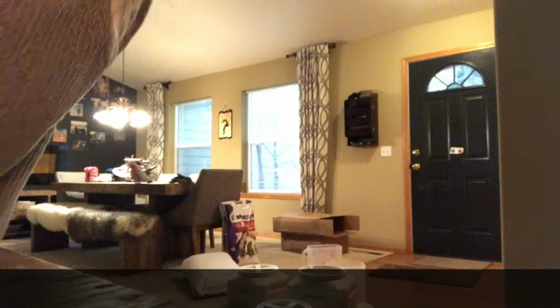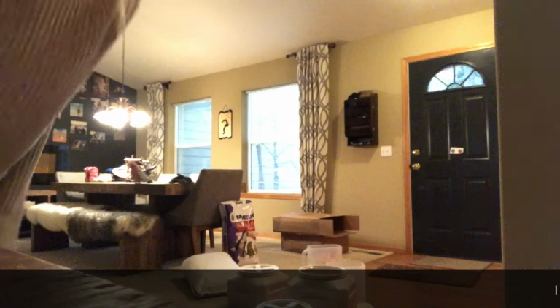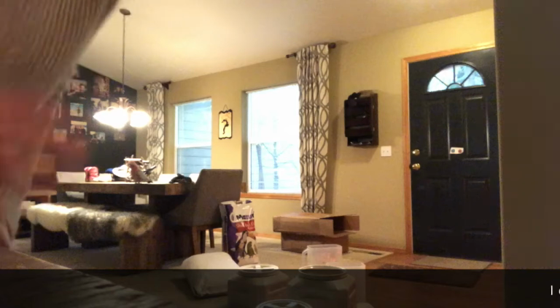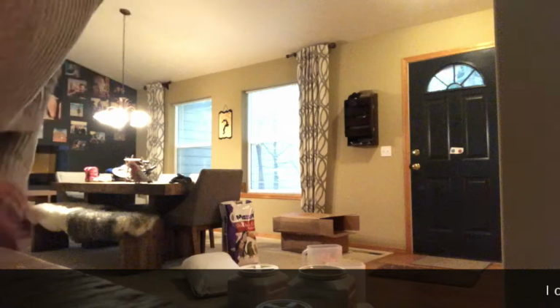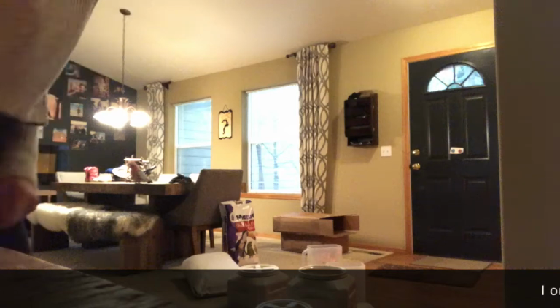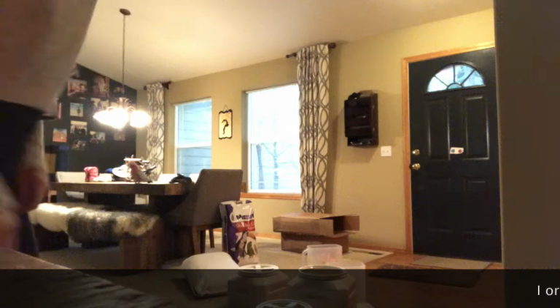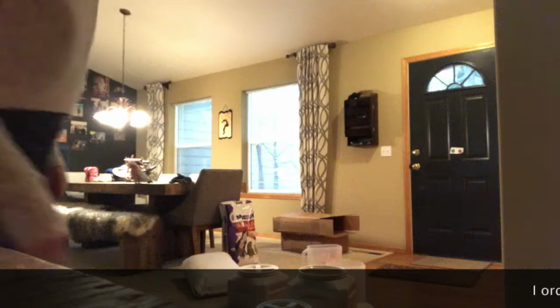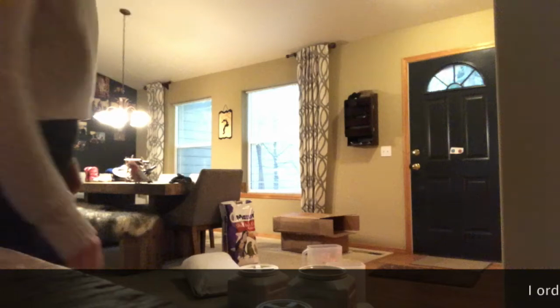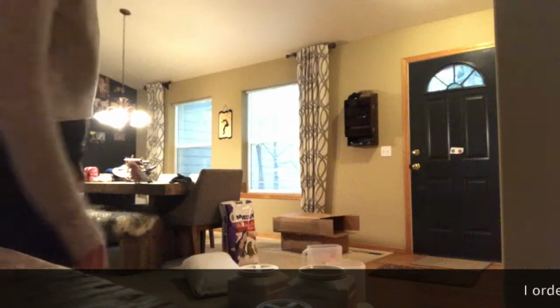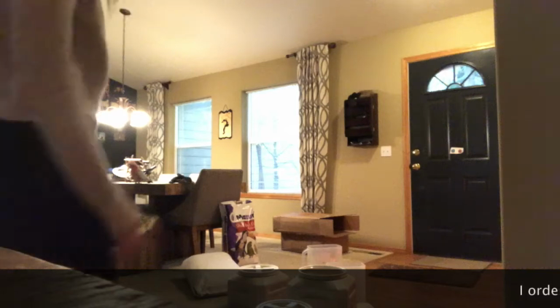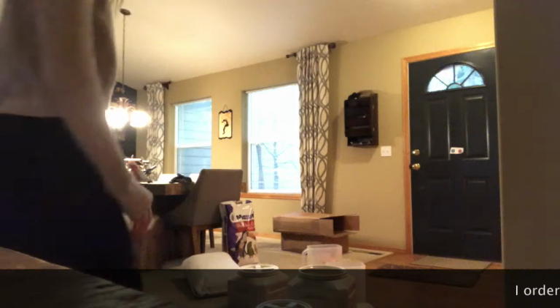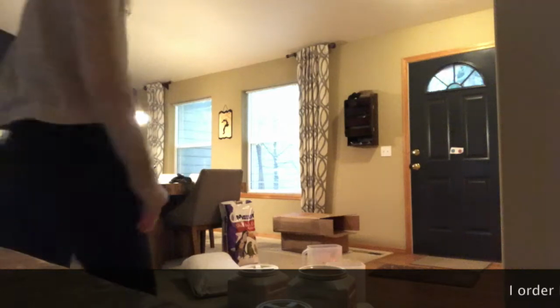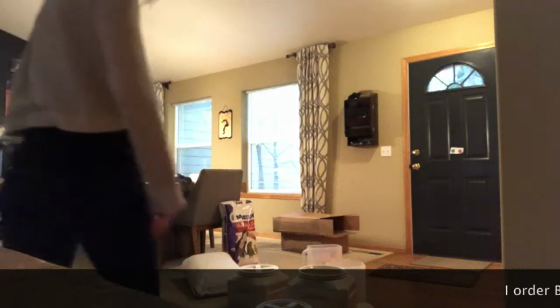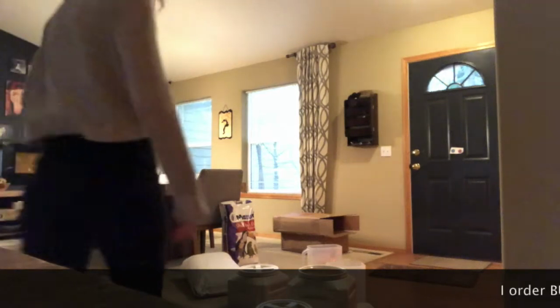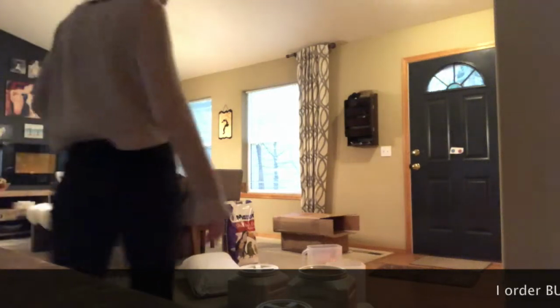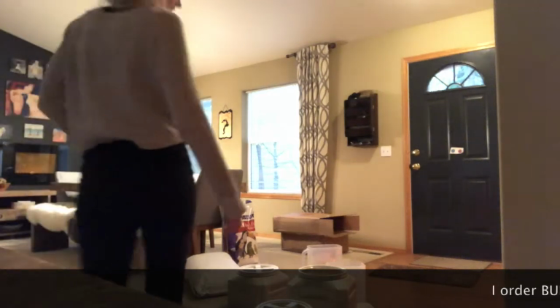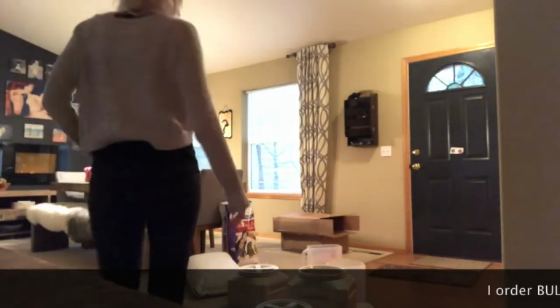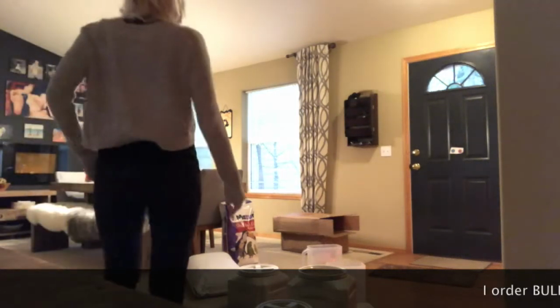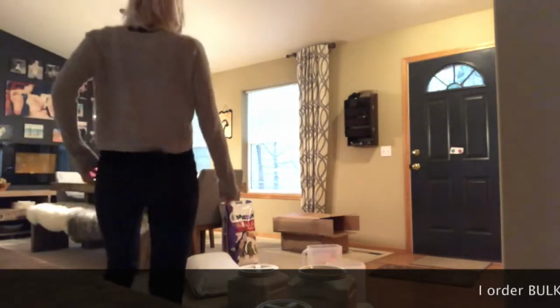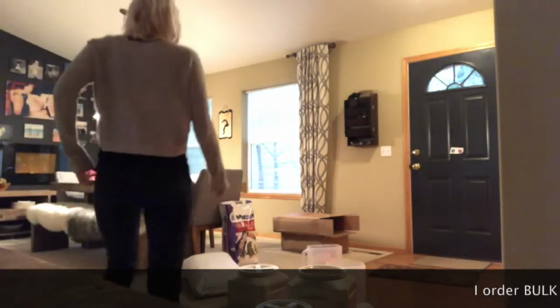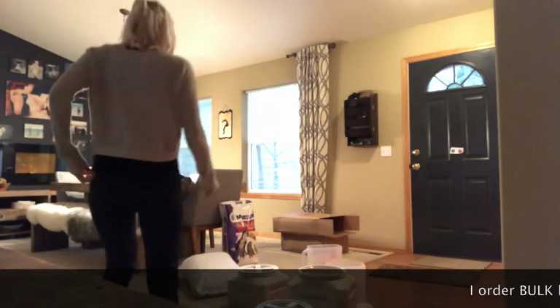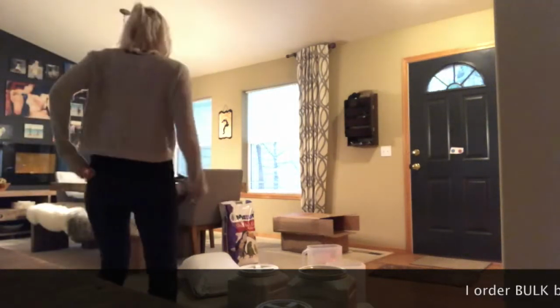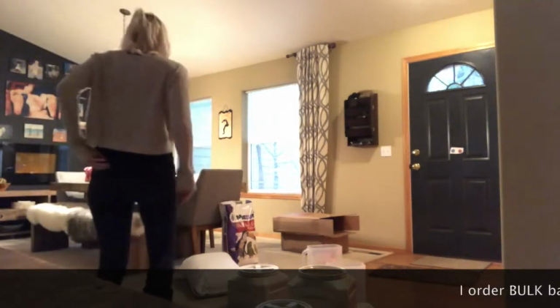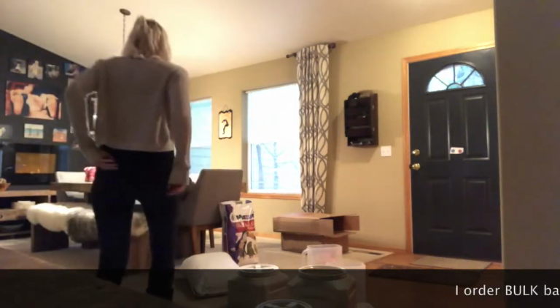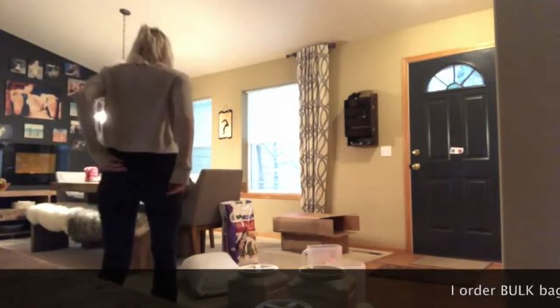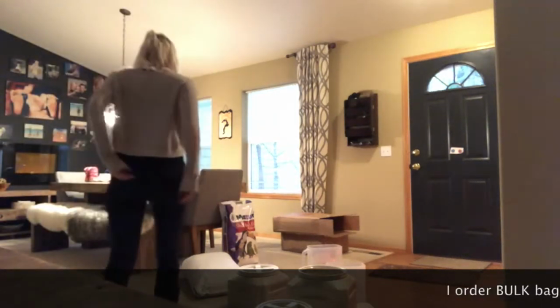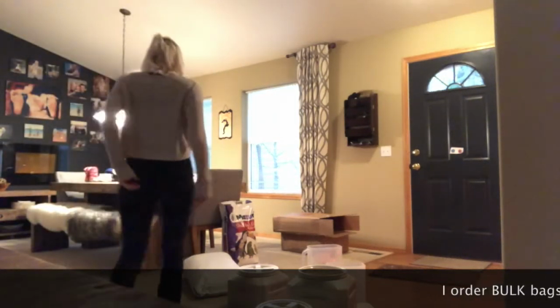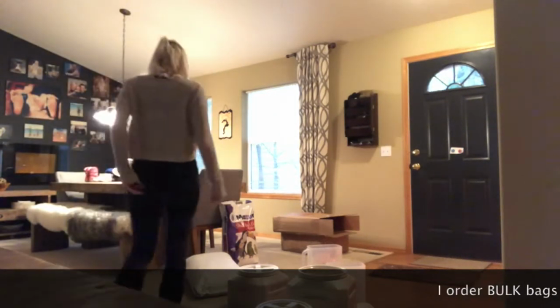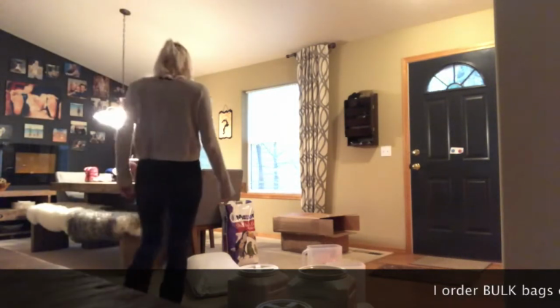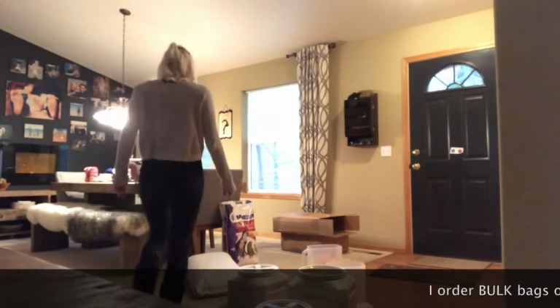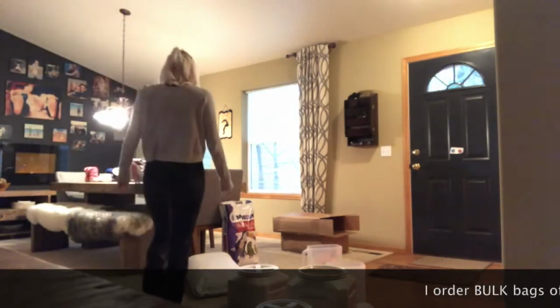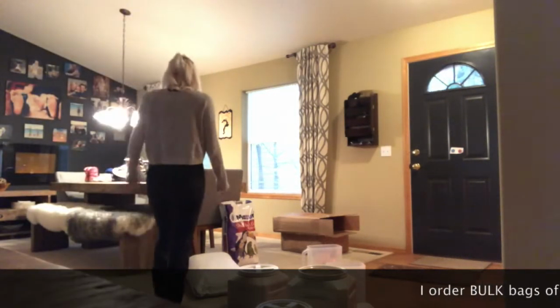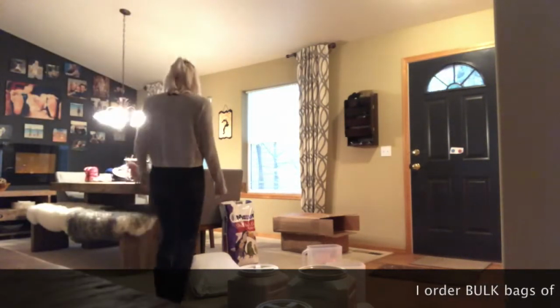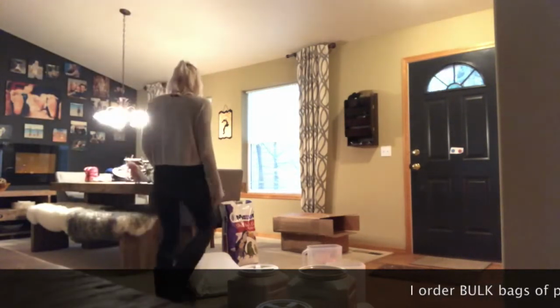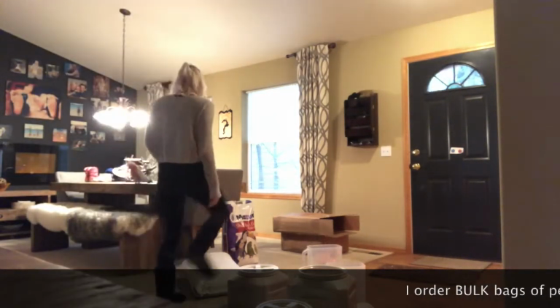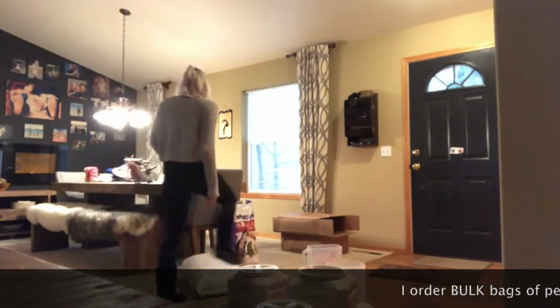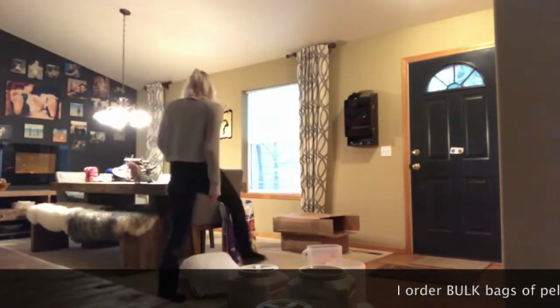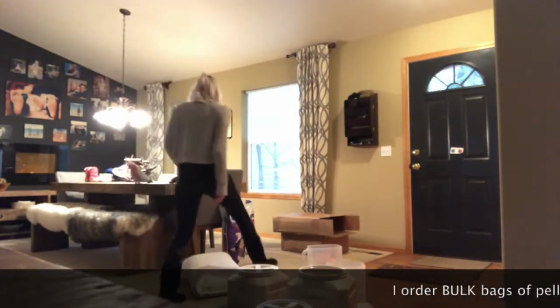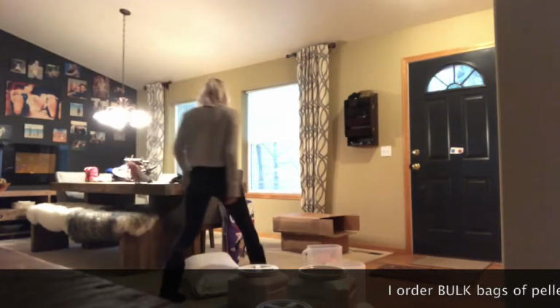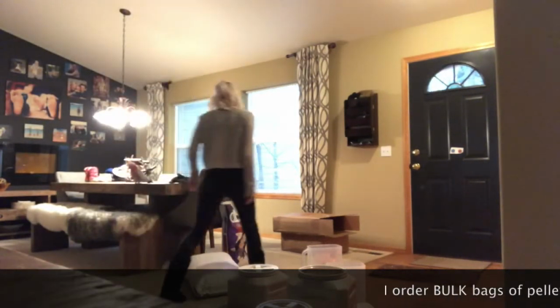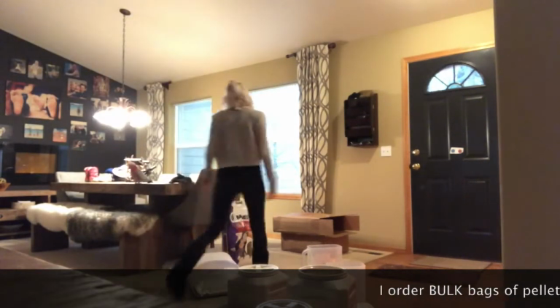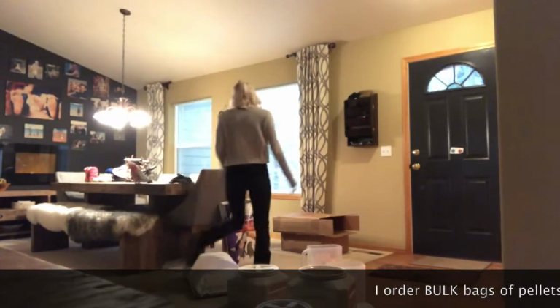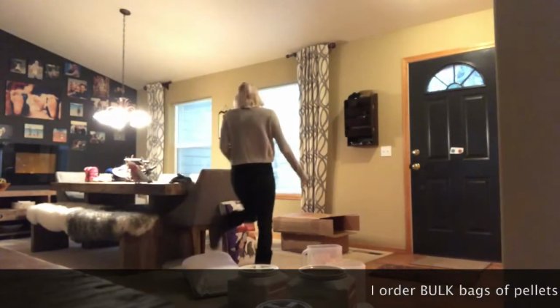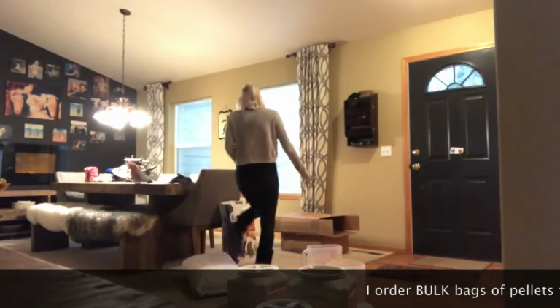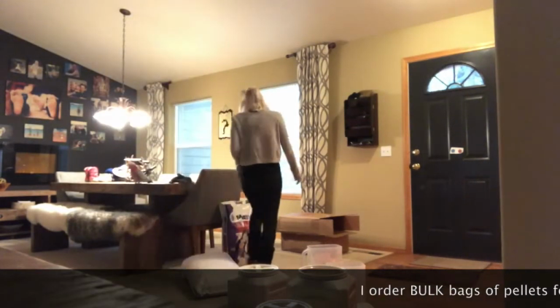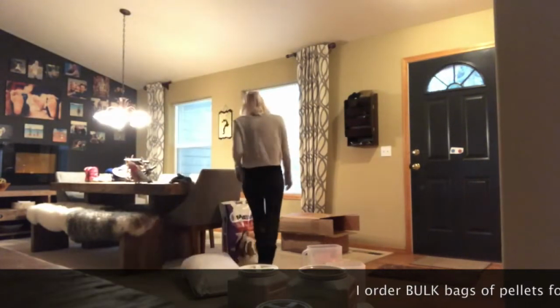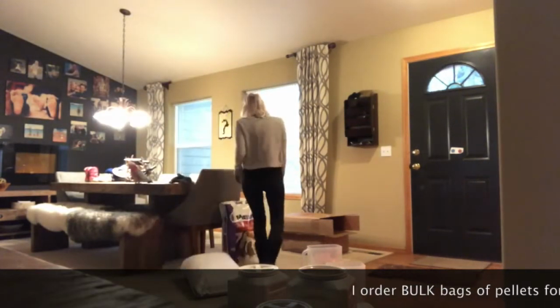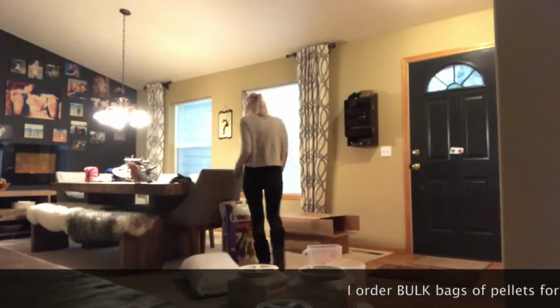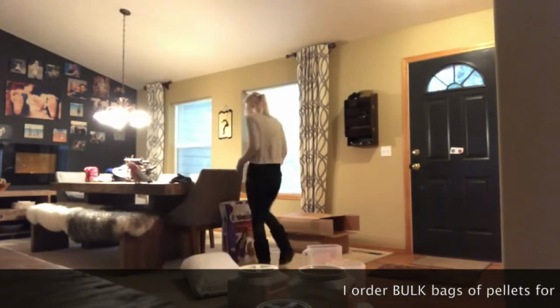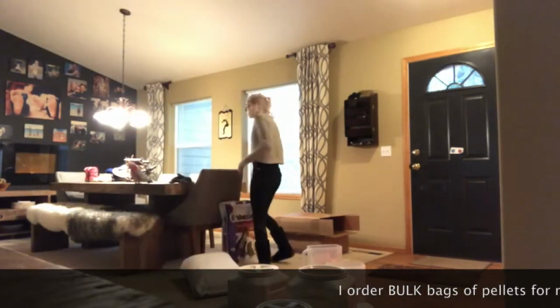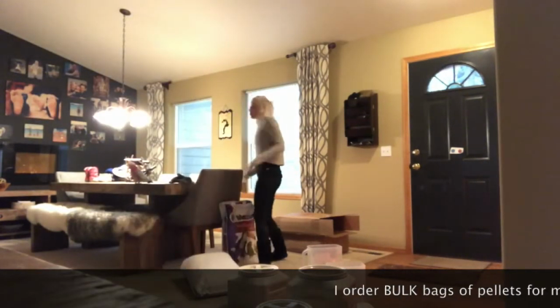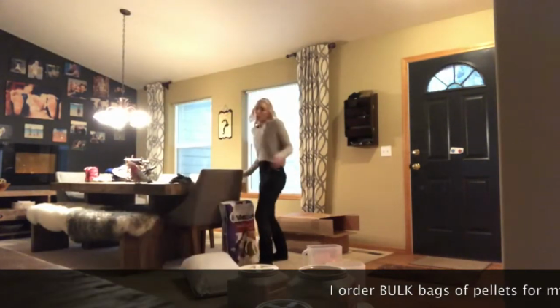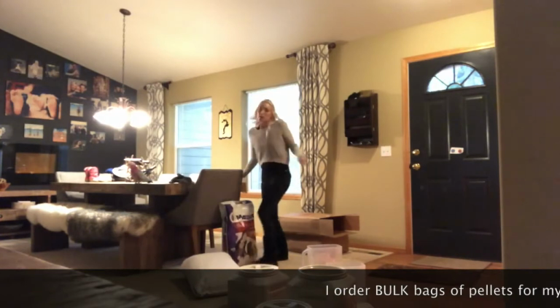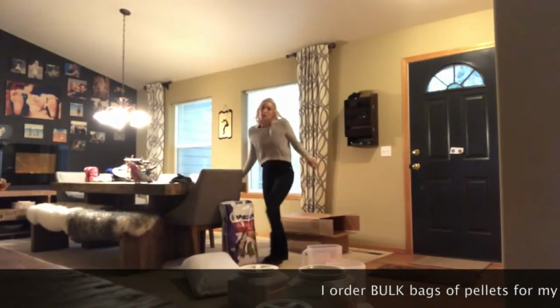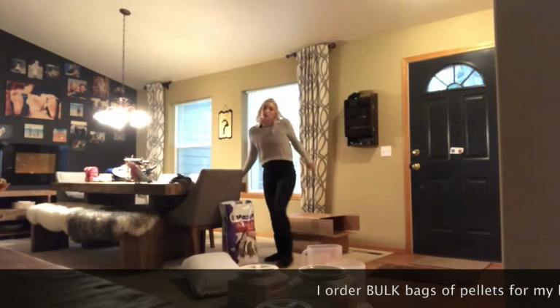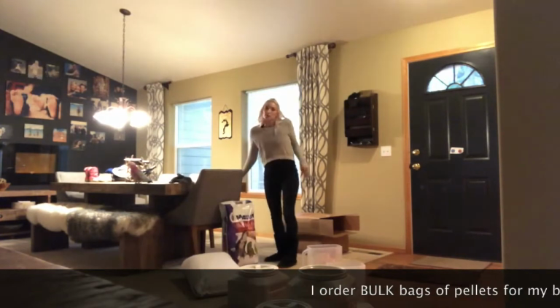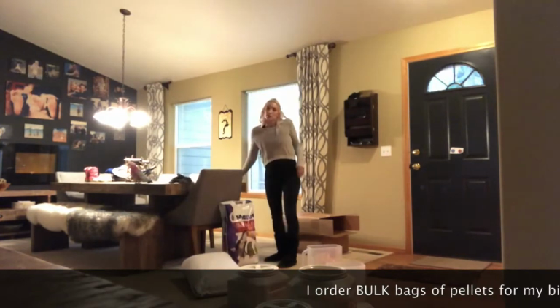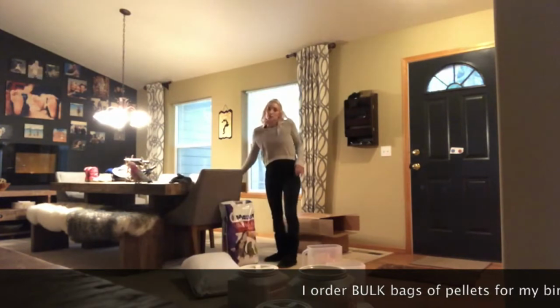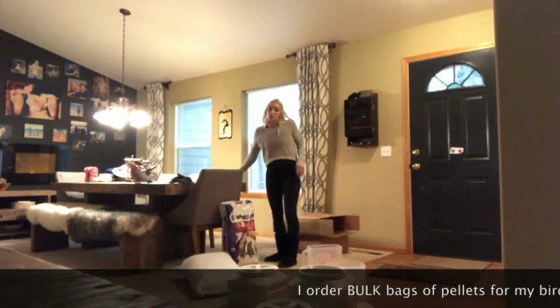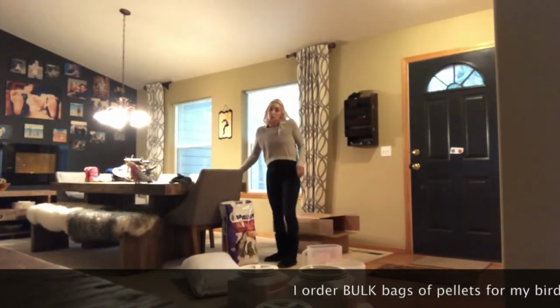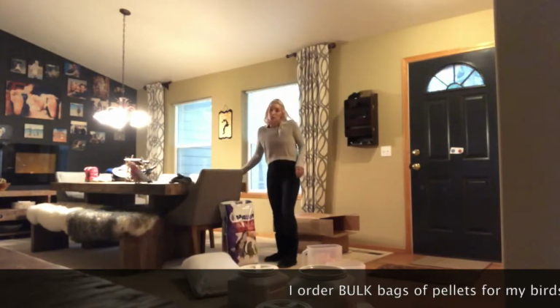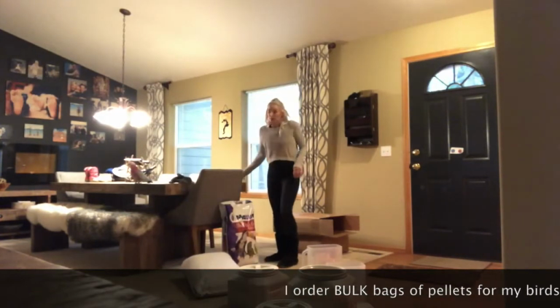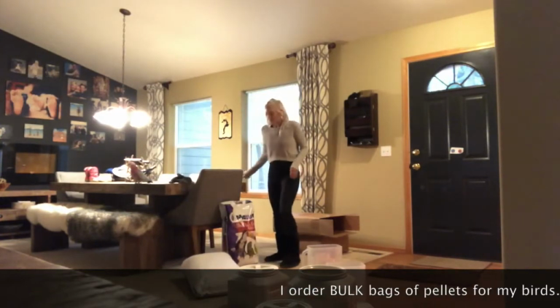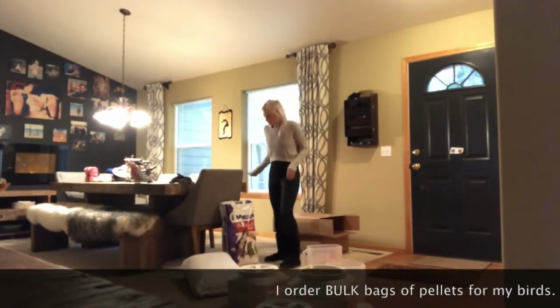Hey guys, so I just got all my pellets in, so I thought I would show you what I do to store them.